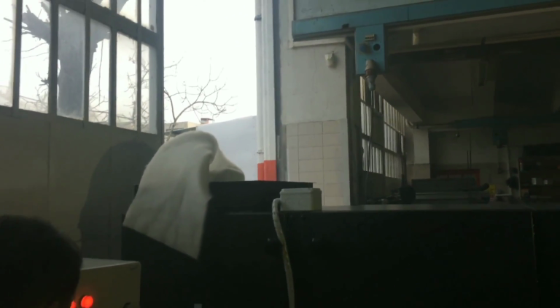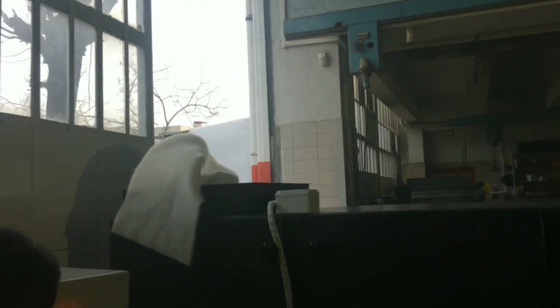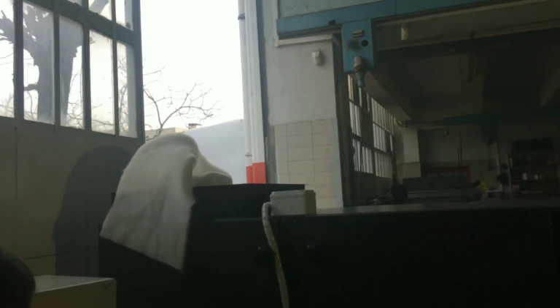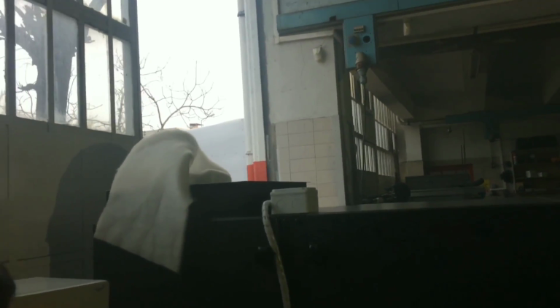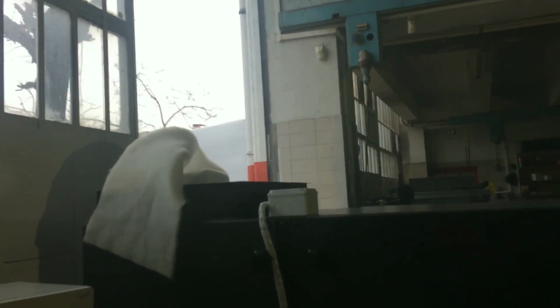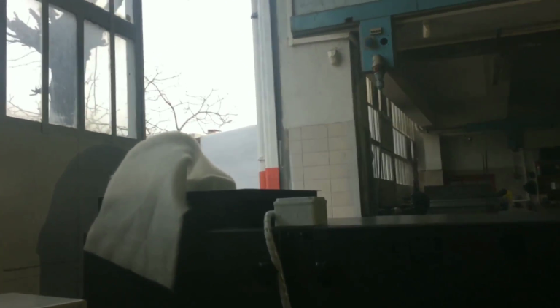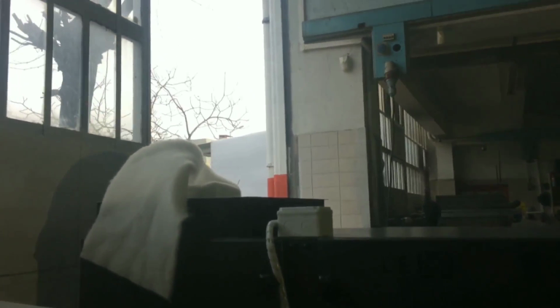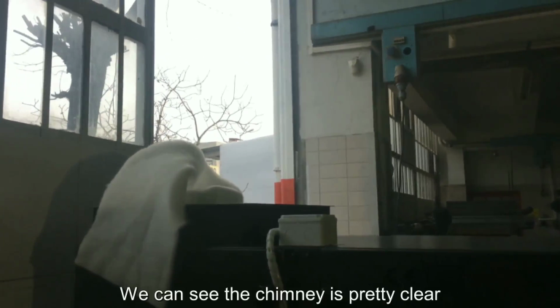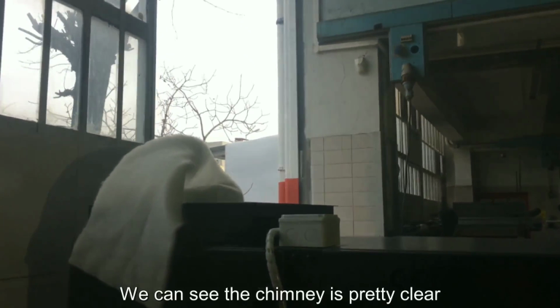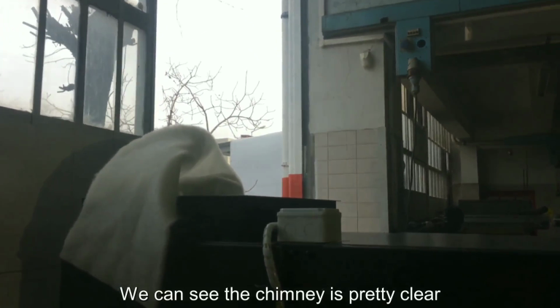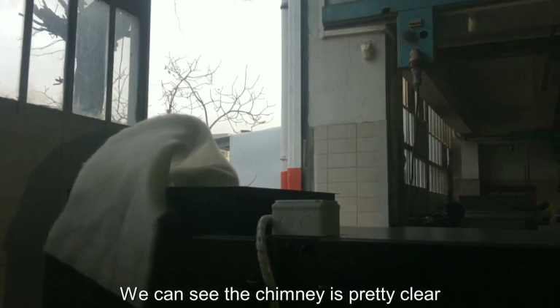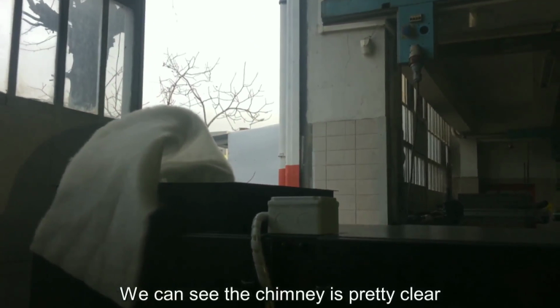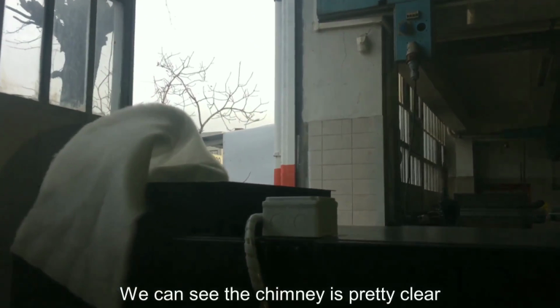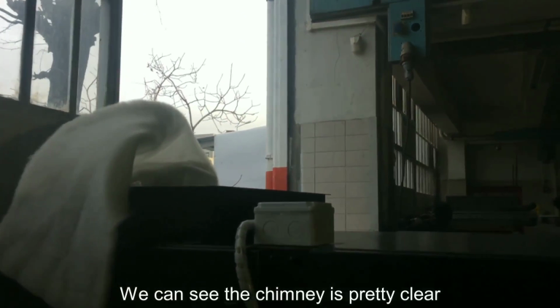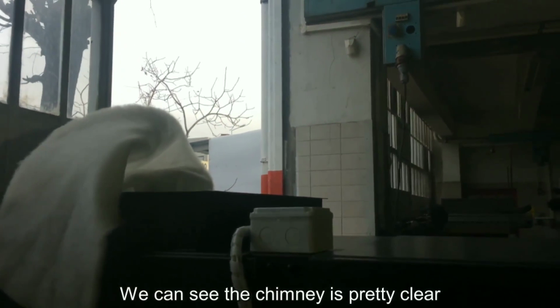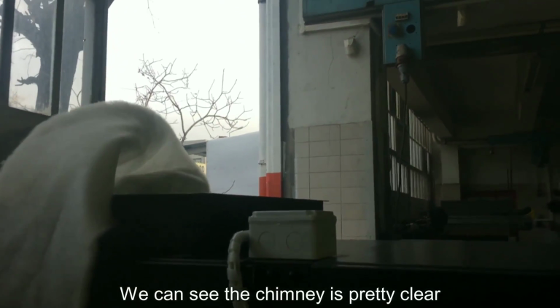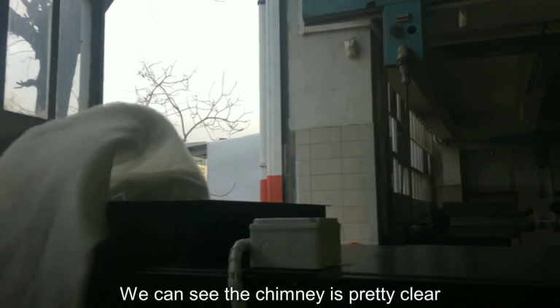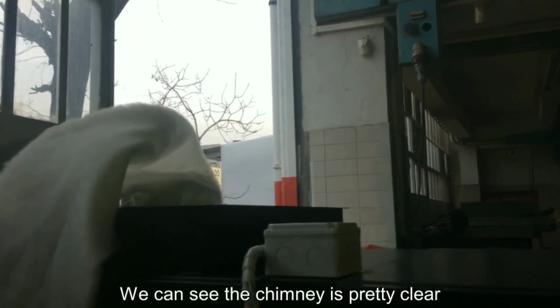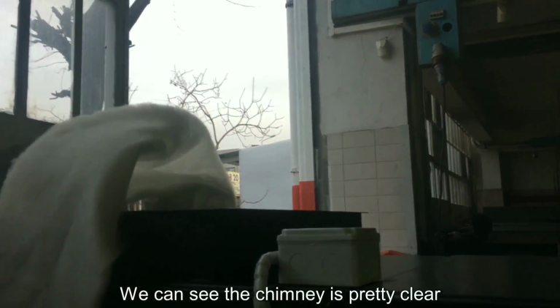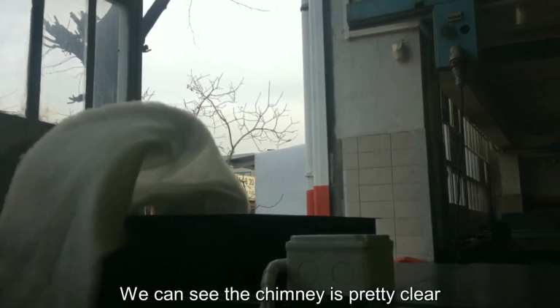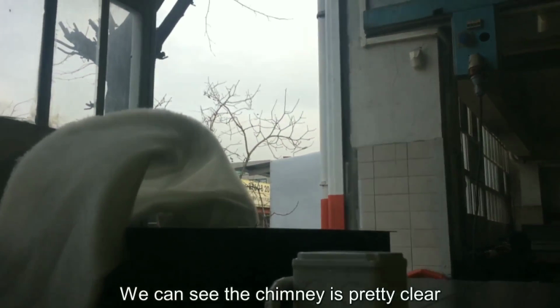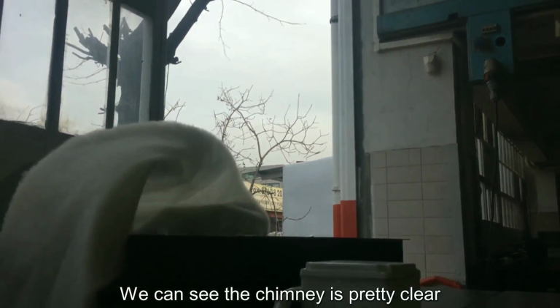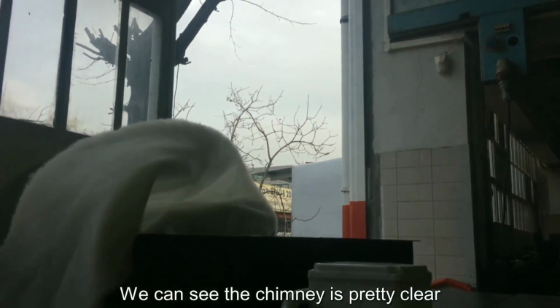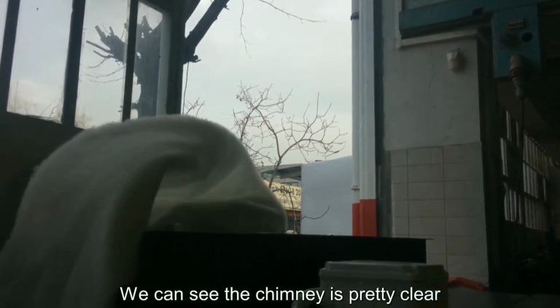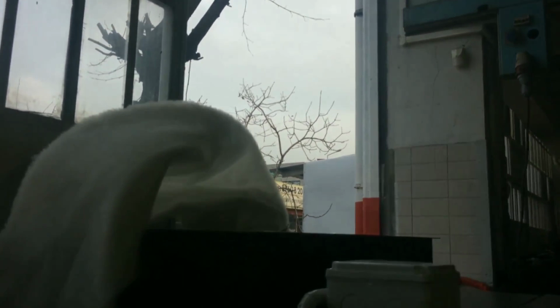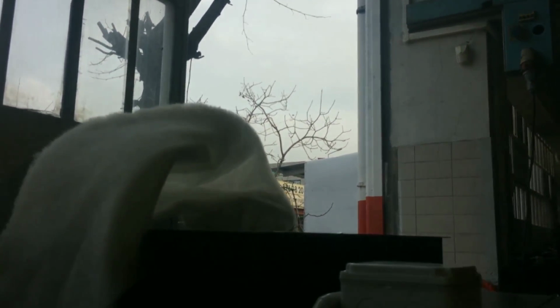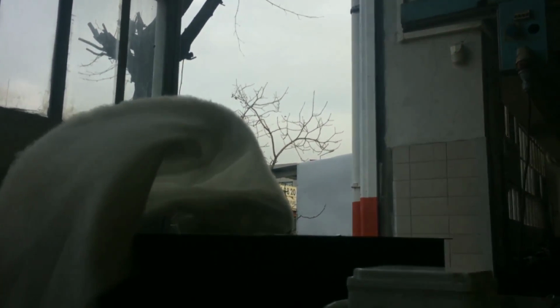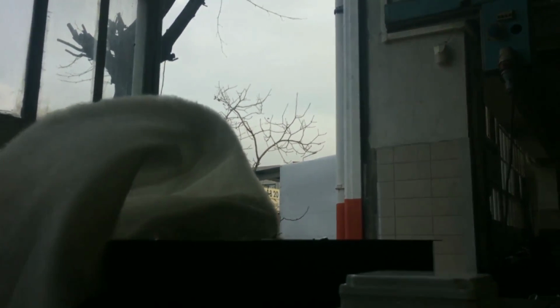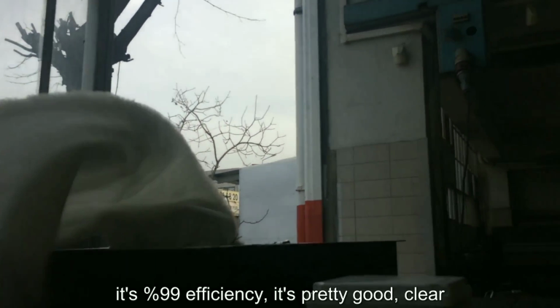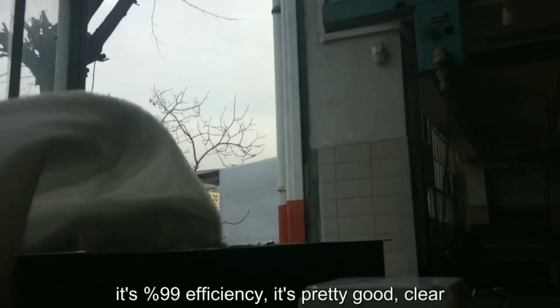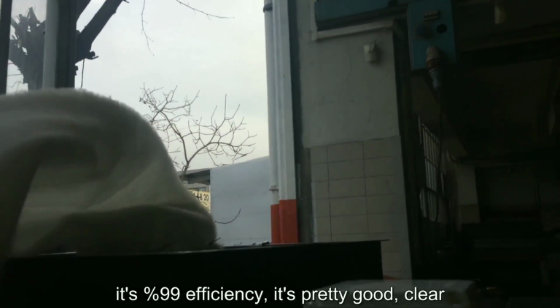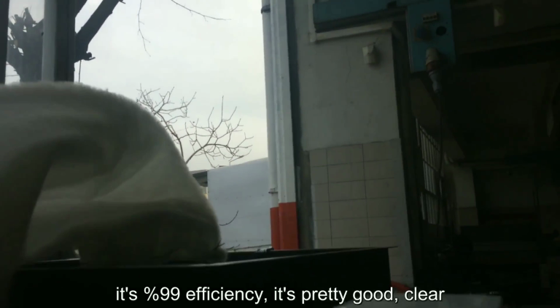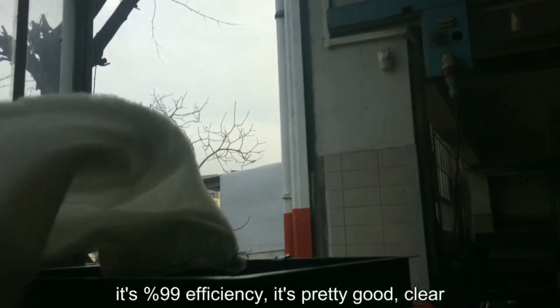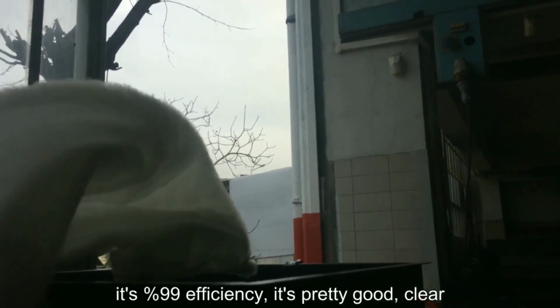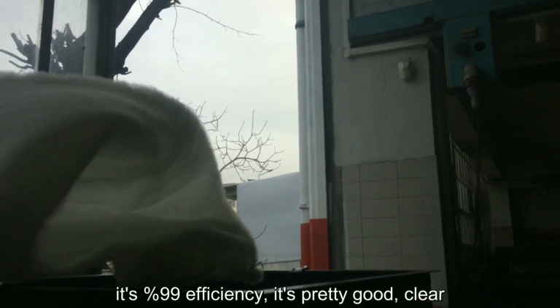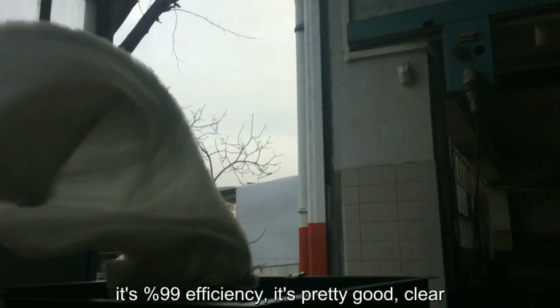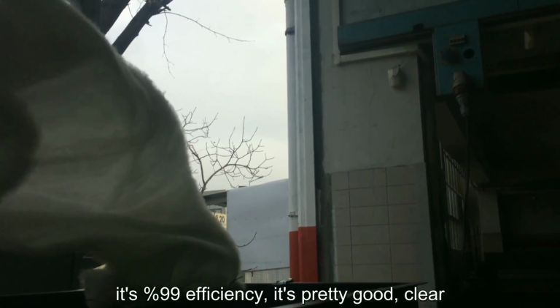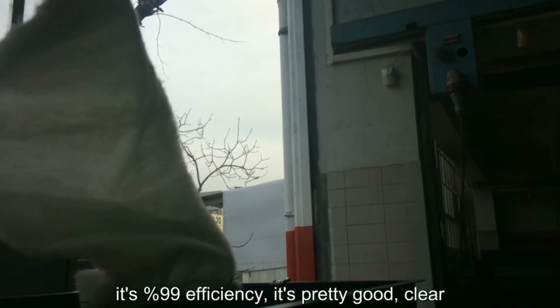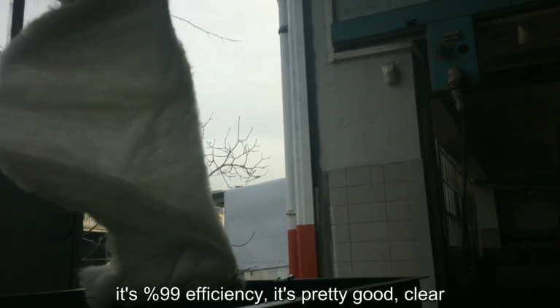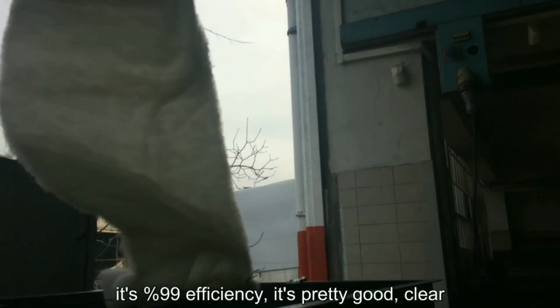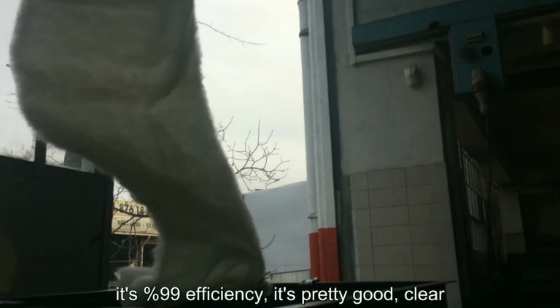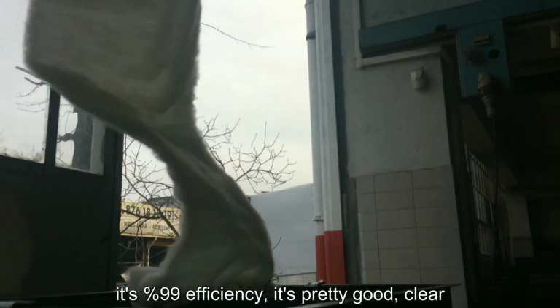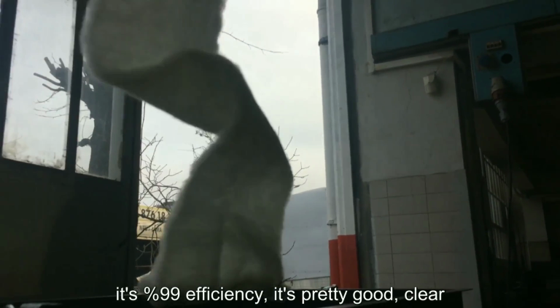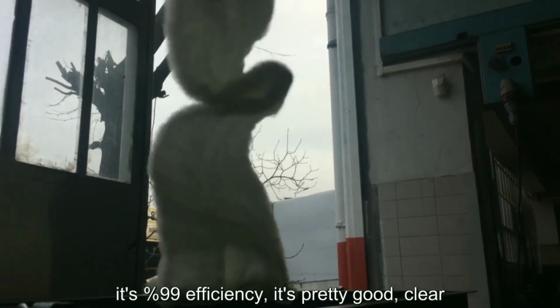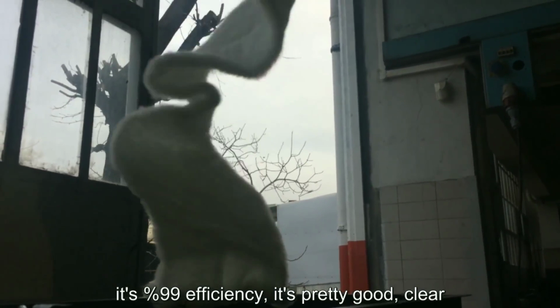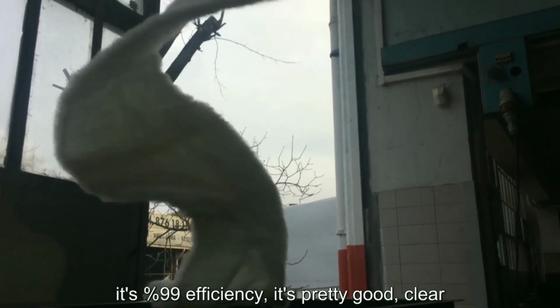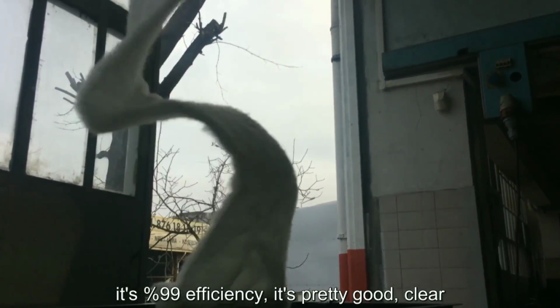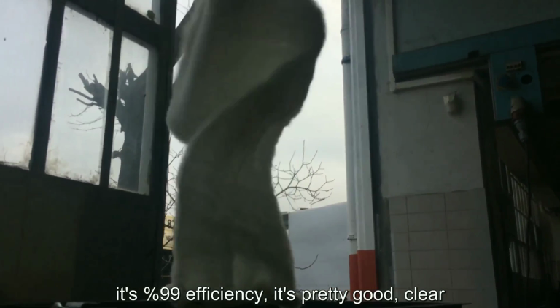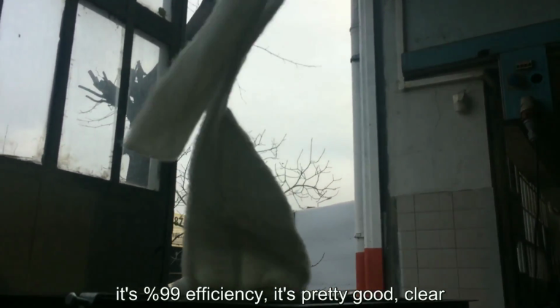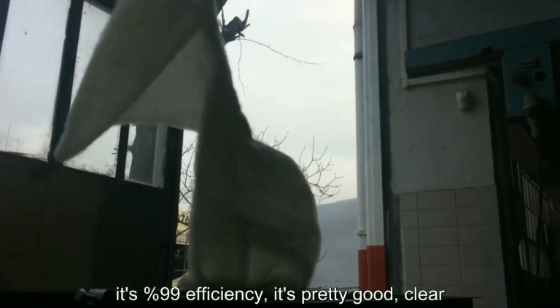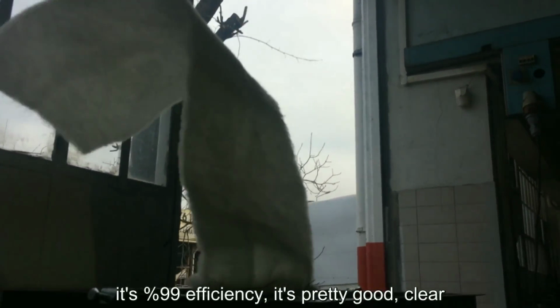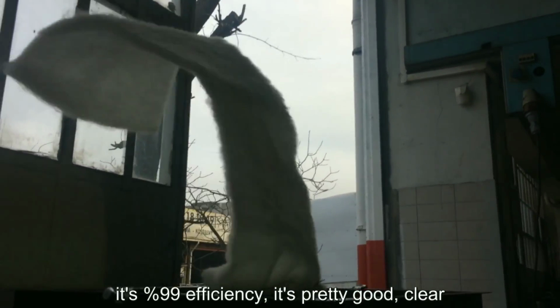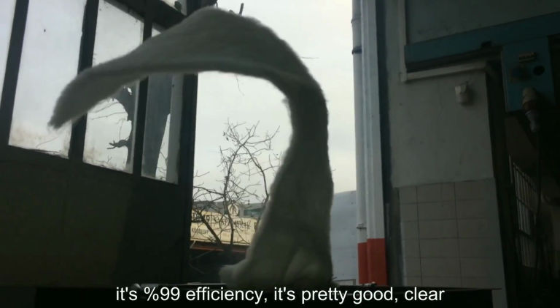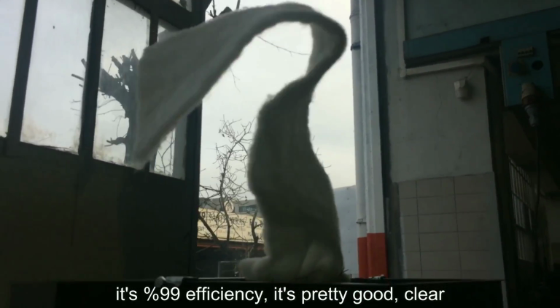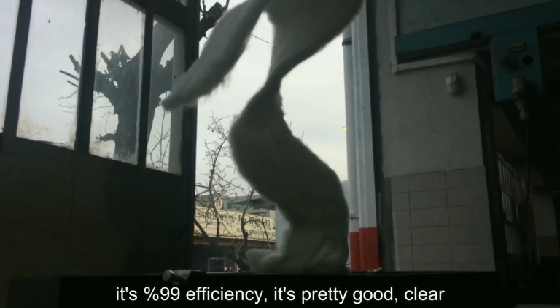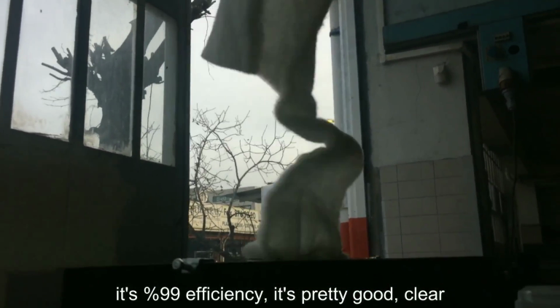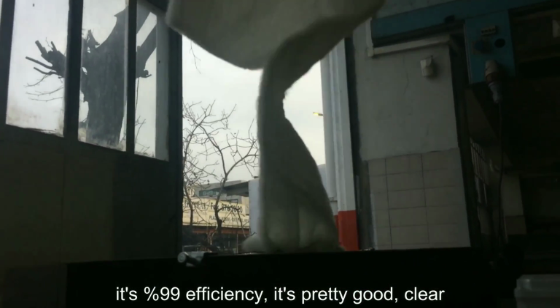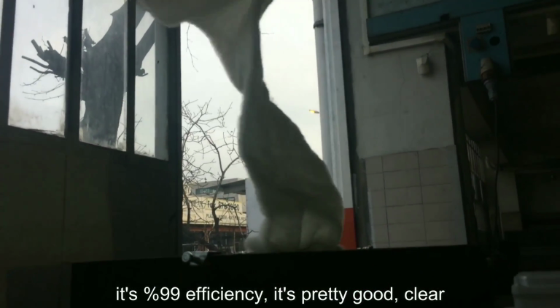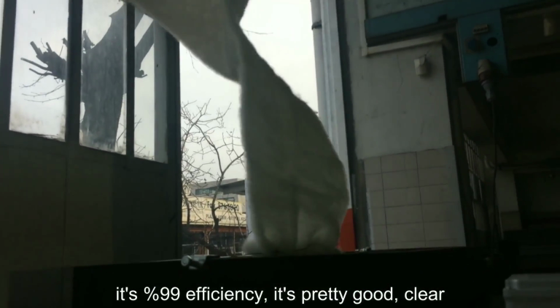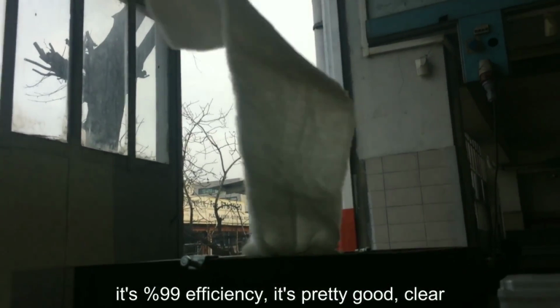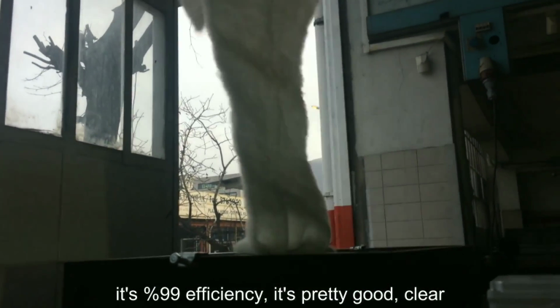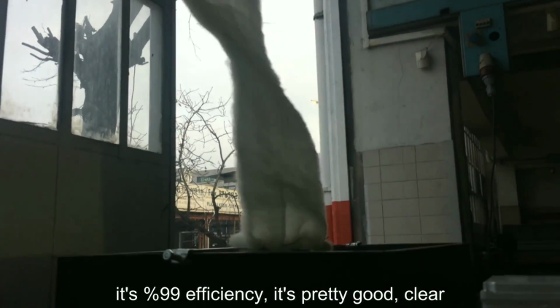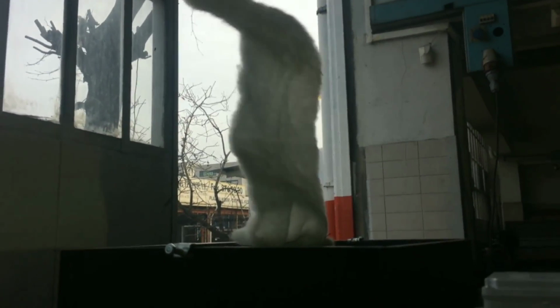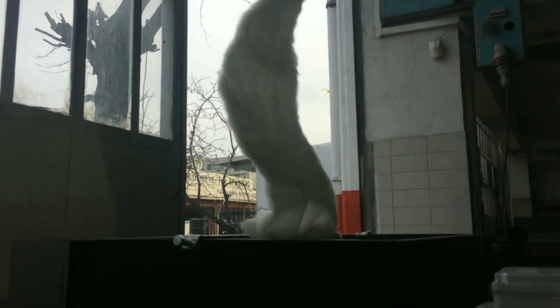Now we can see the chimney. It is pretty clear. It is 99% efficiency. It is pretty good — it is pretty clear.